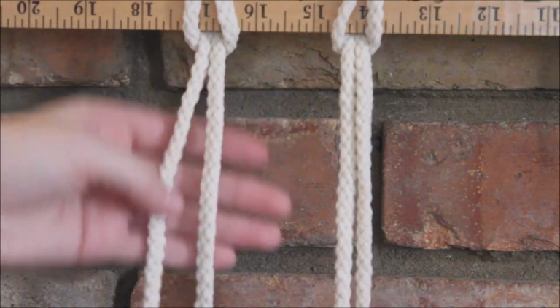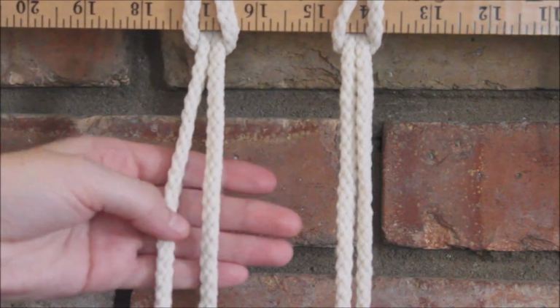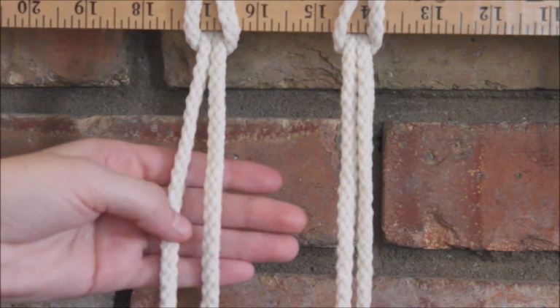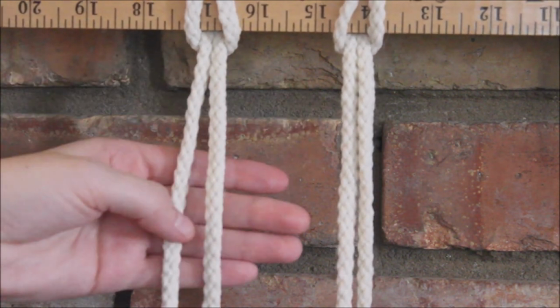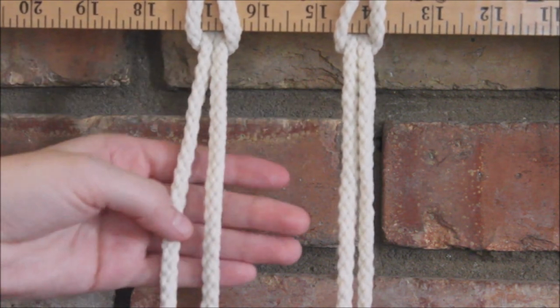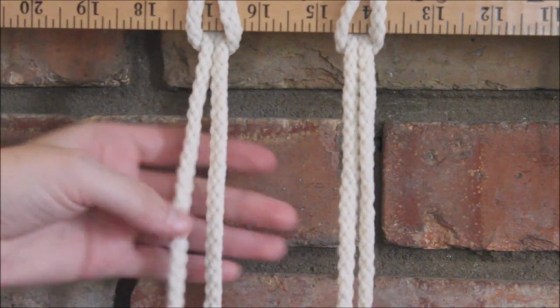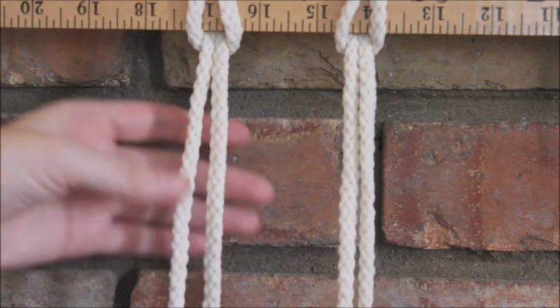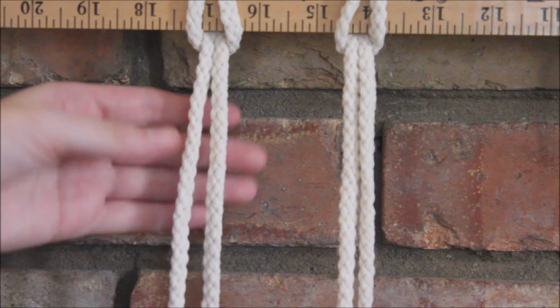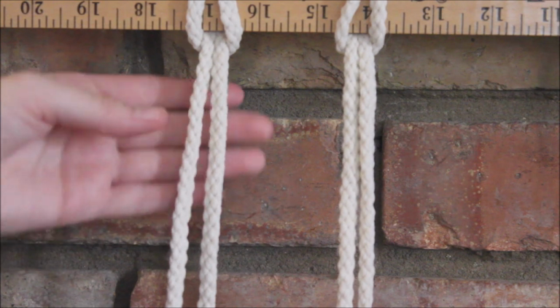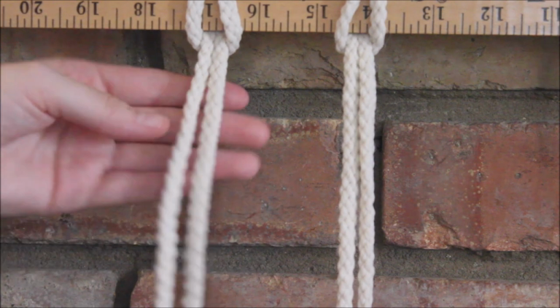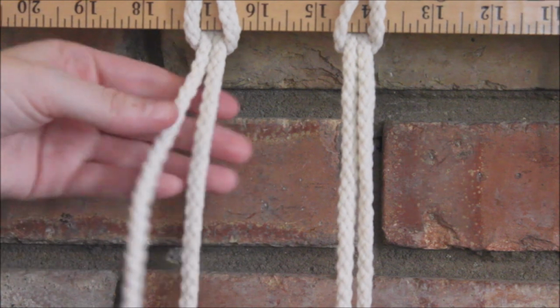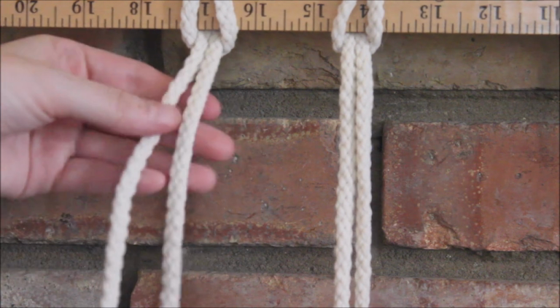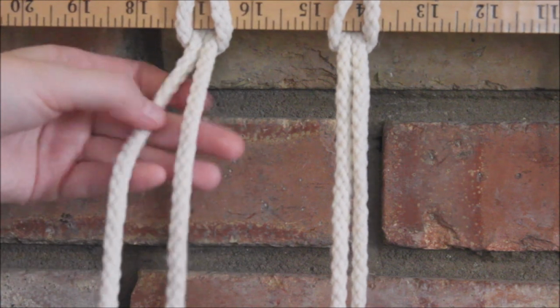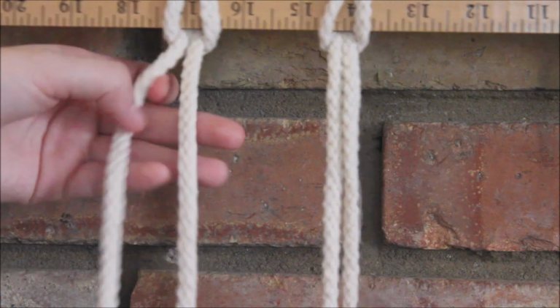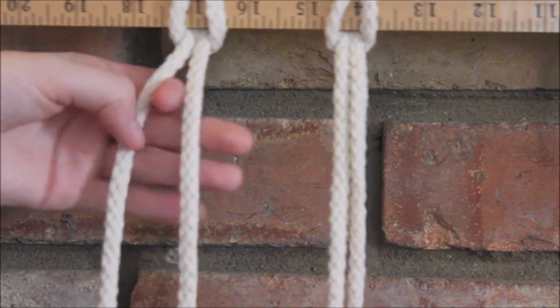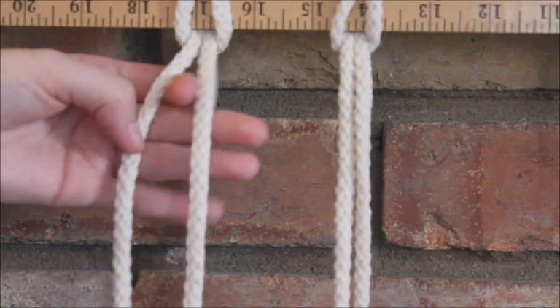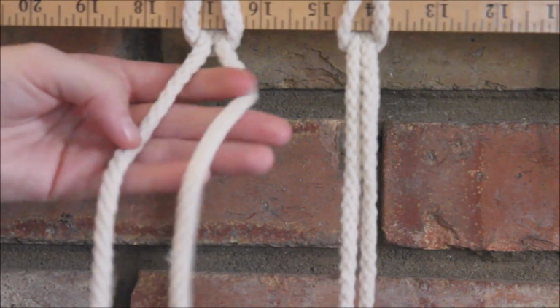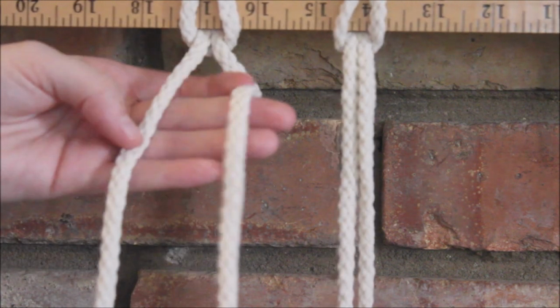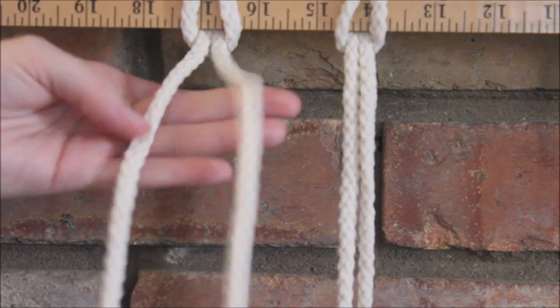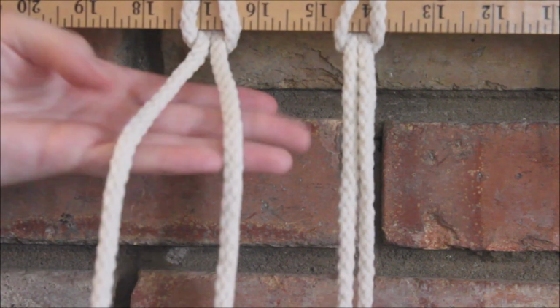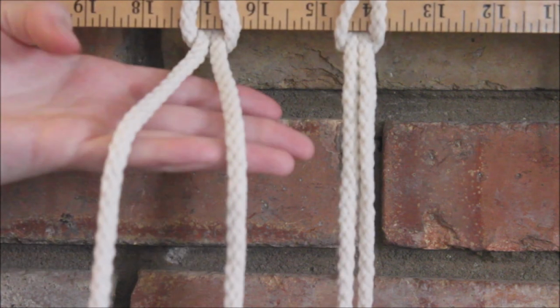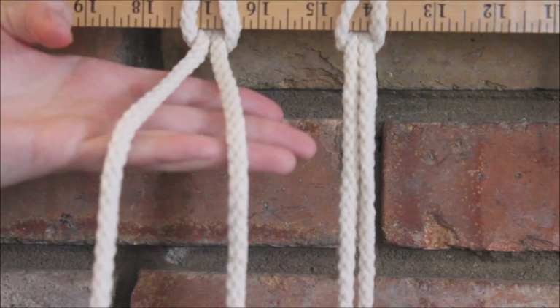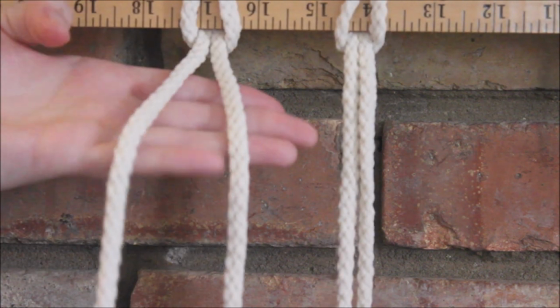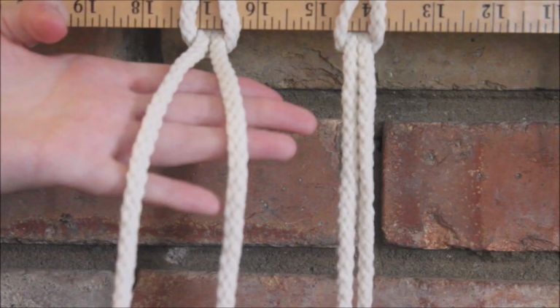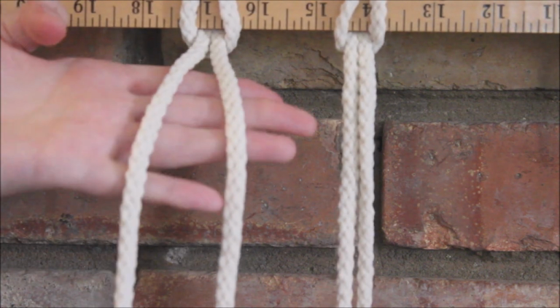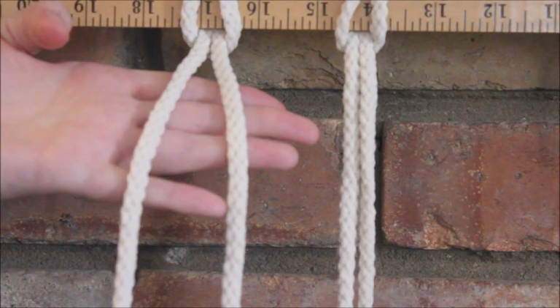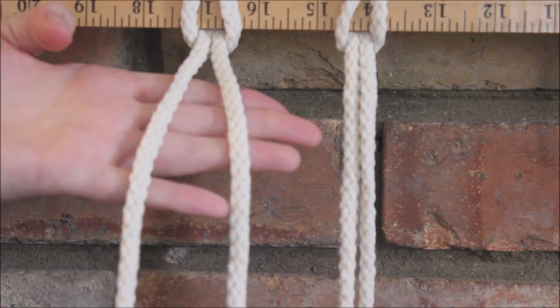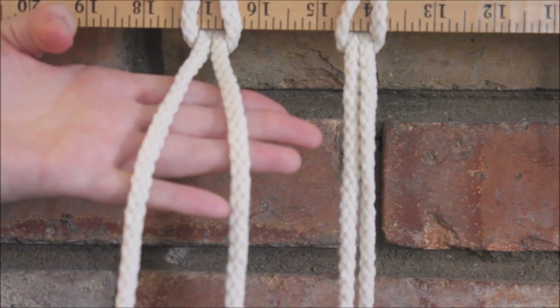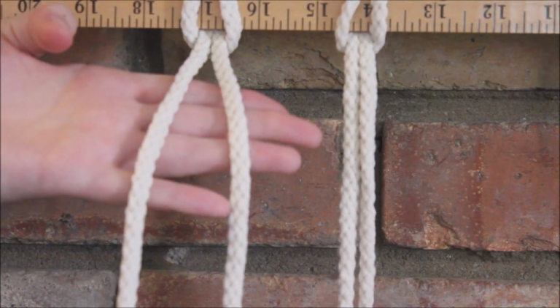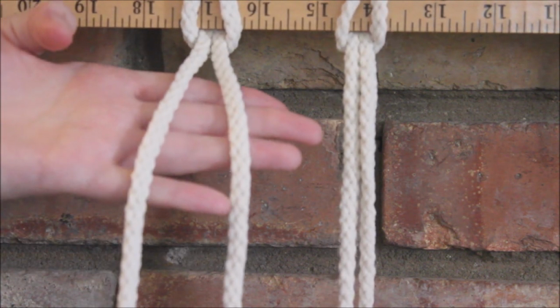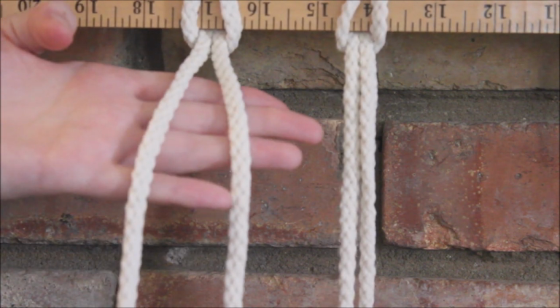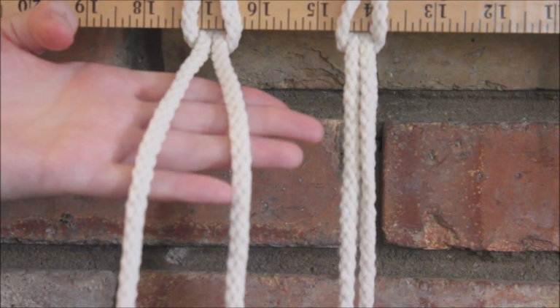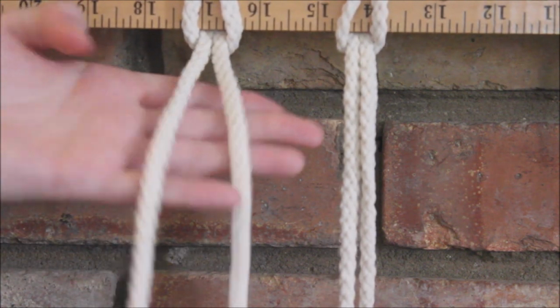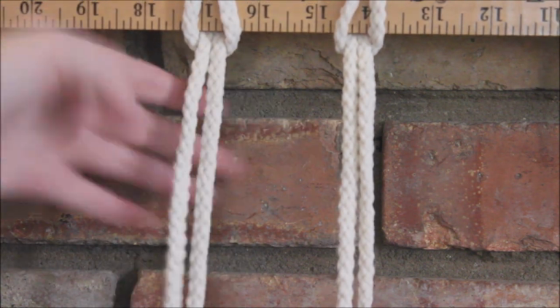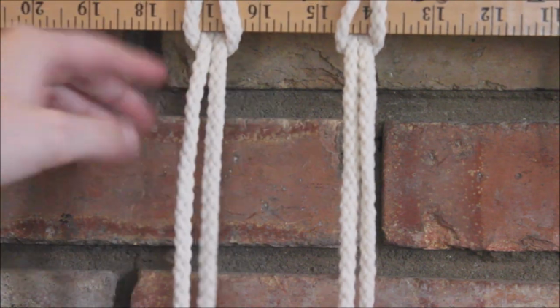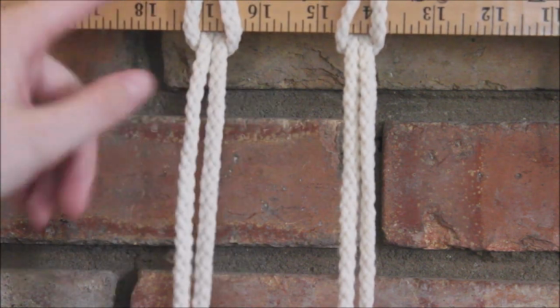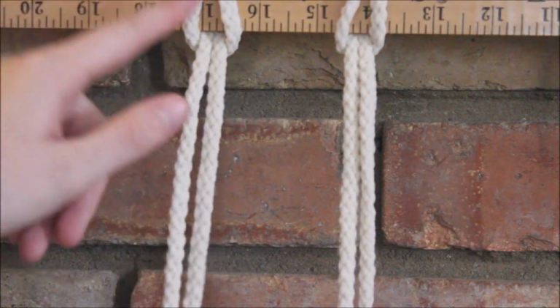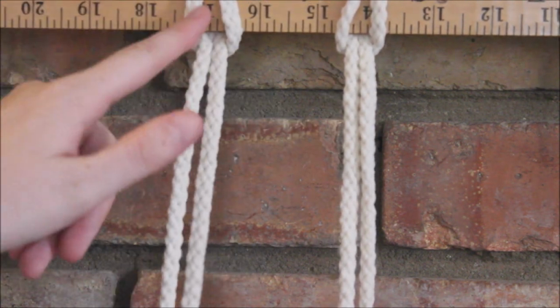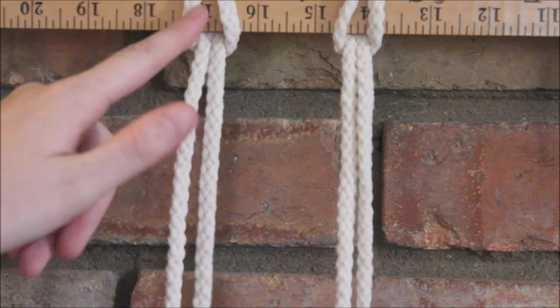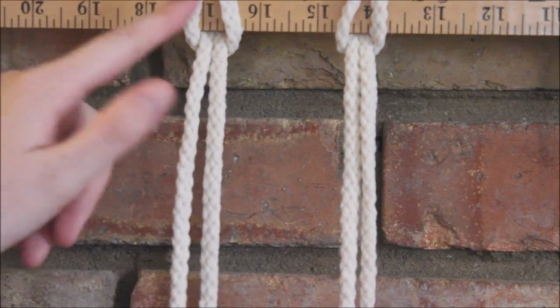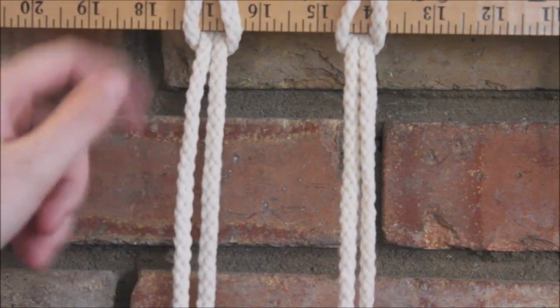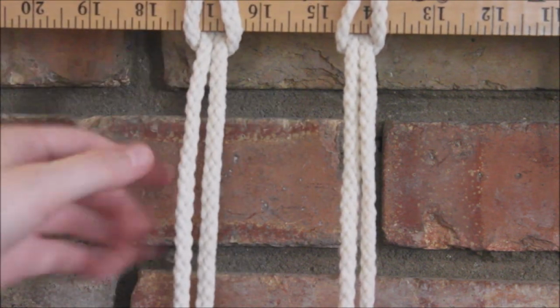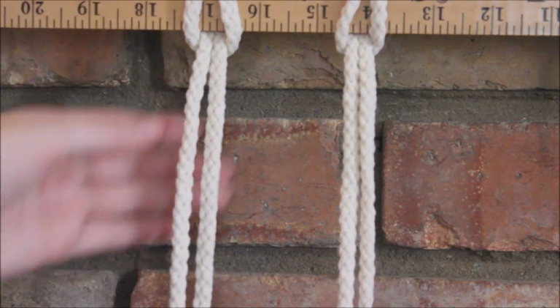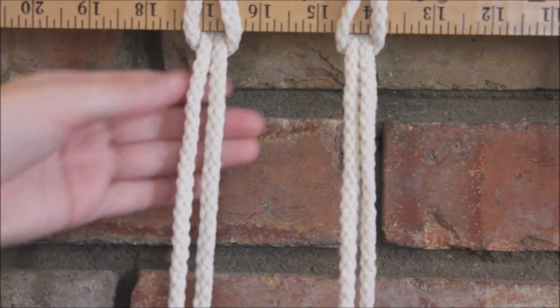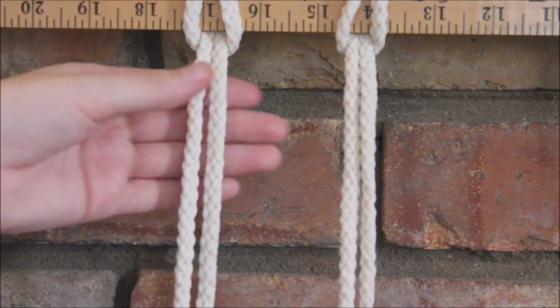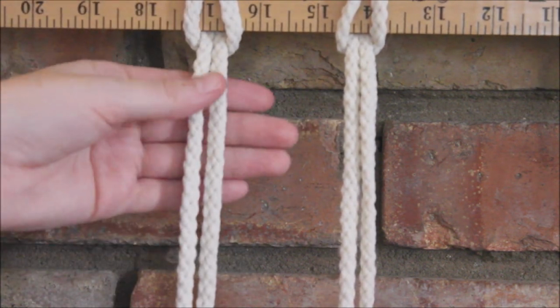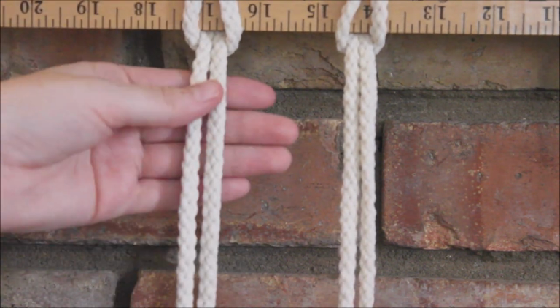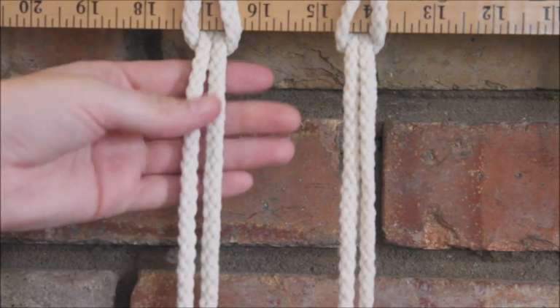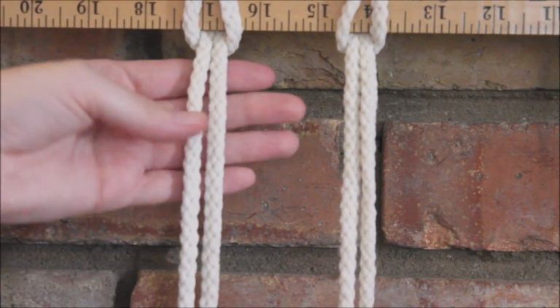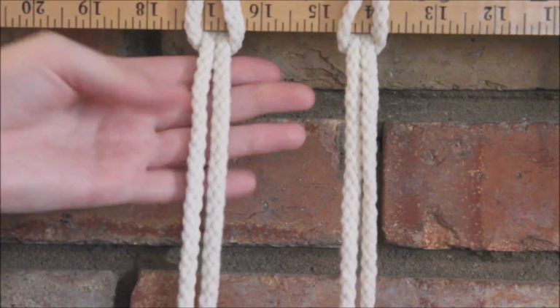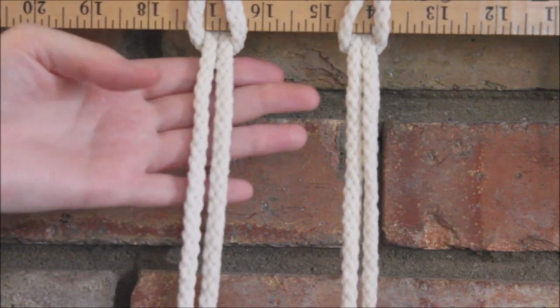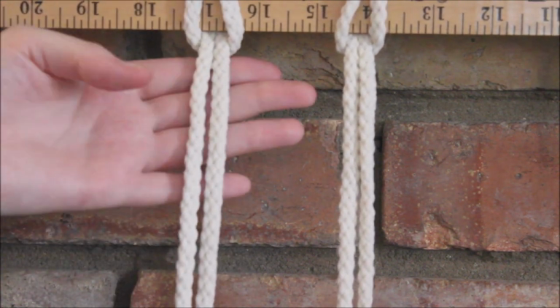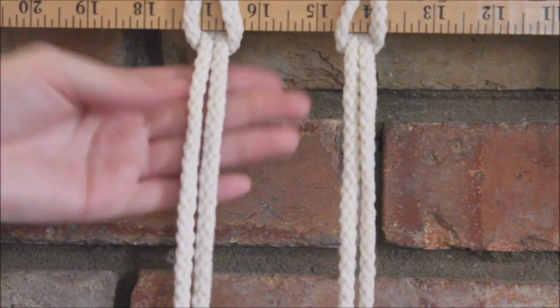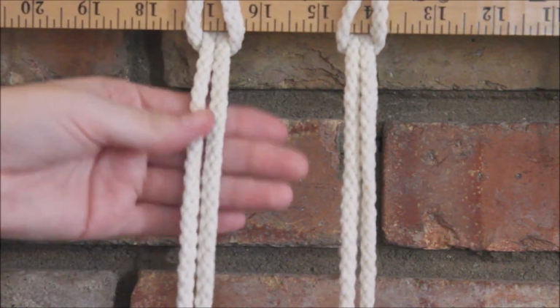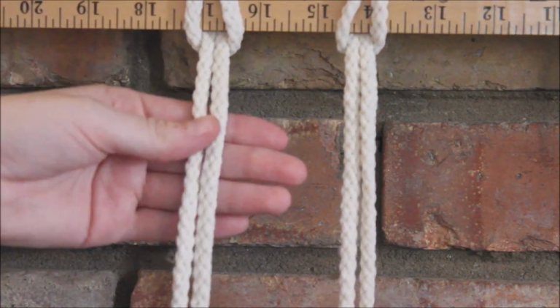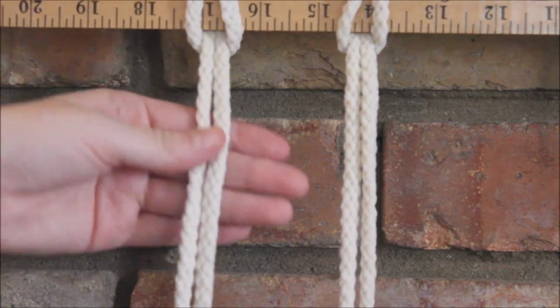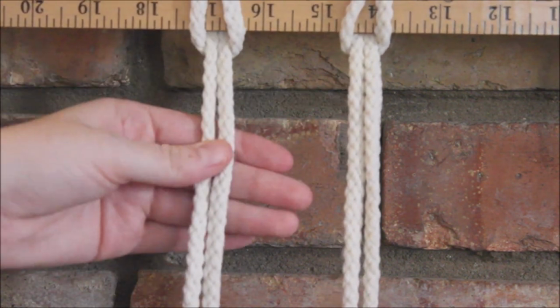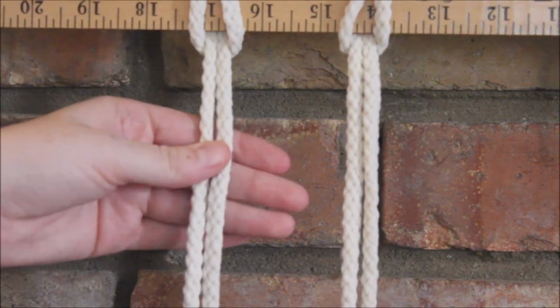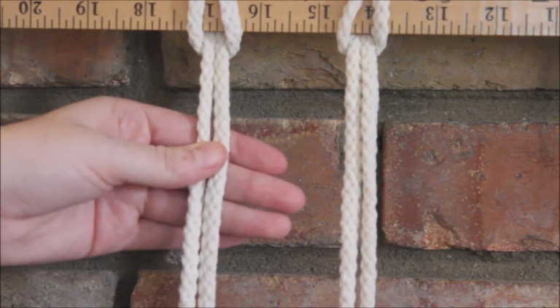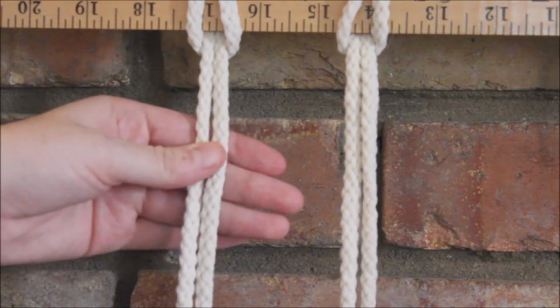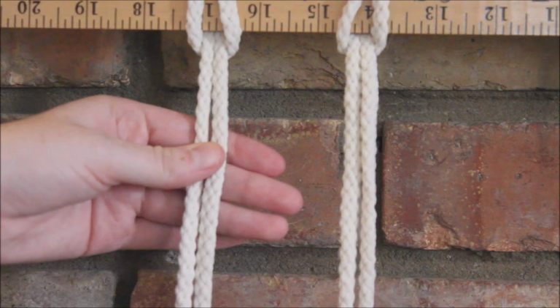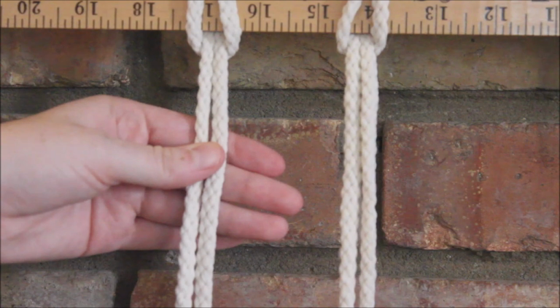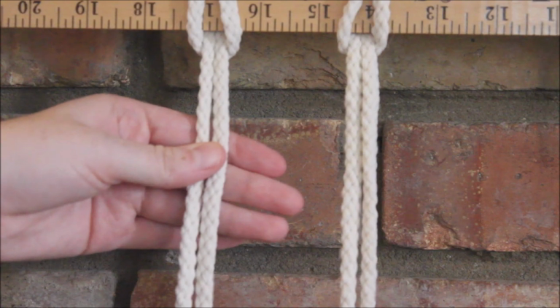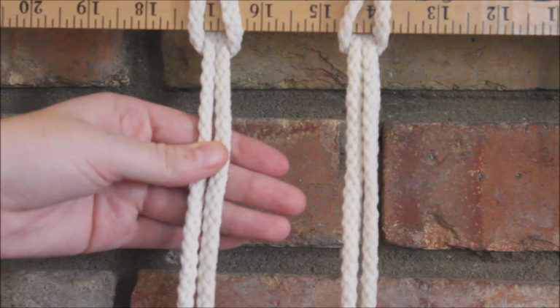First, we're going to need two strings. I've attached mine using a reverse lark's head.